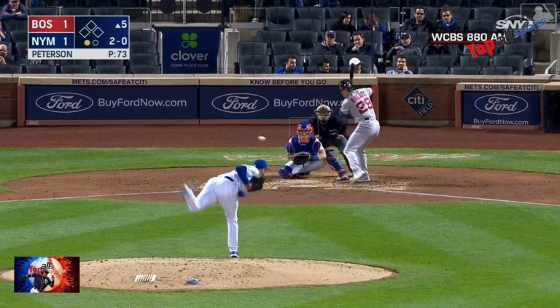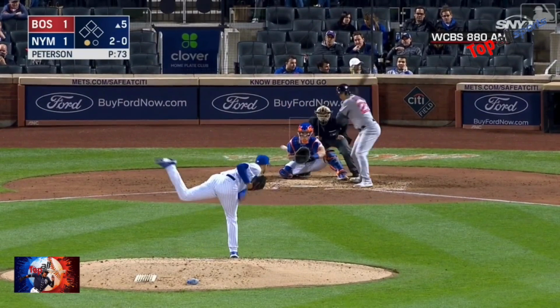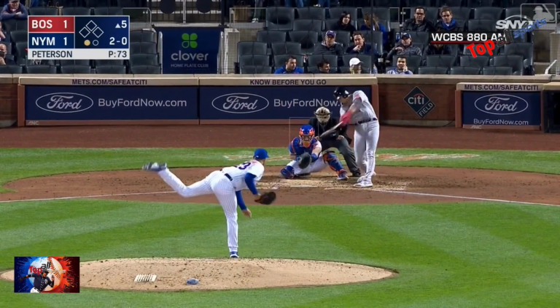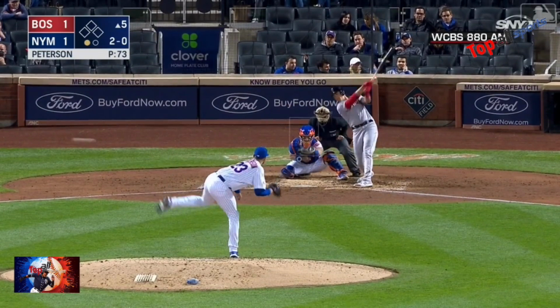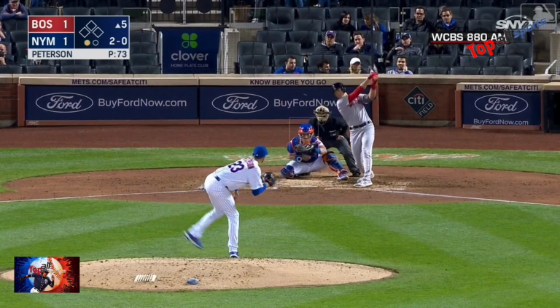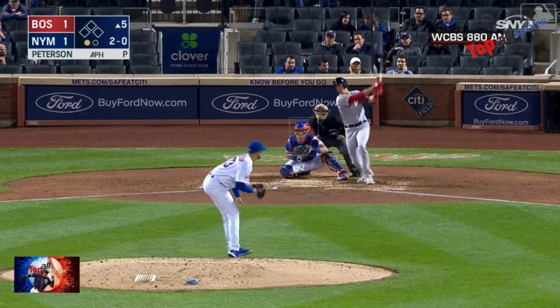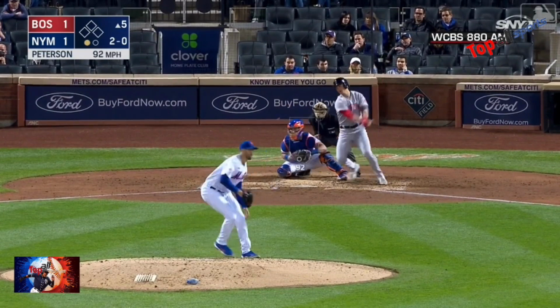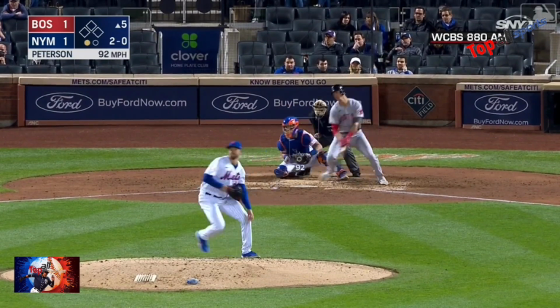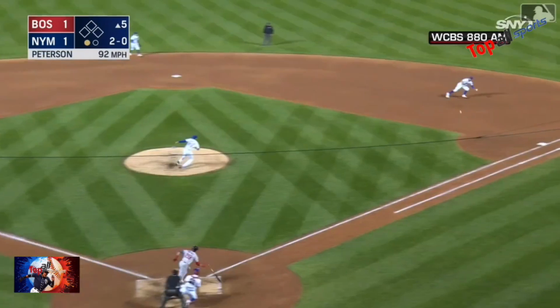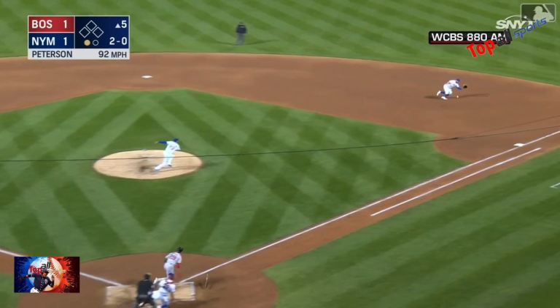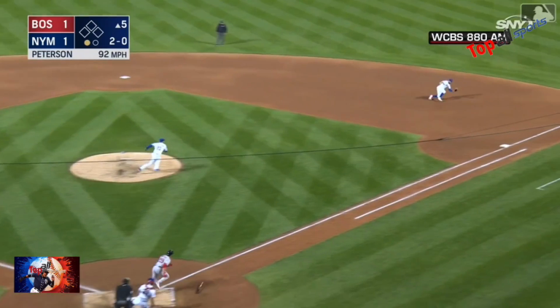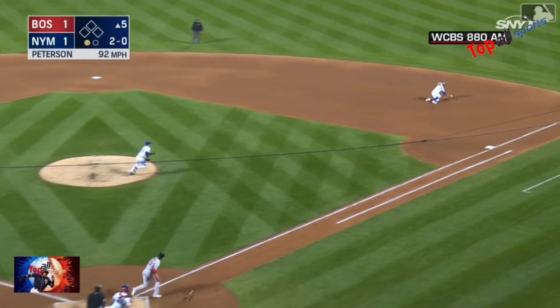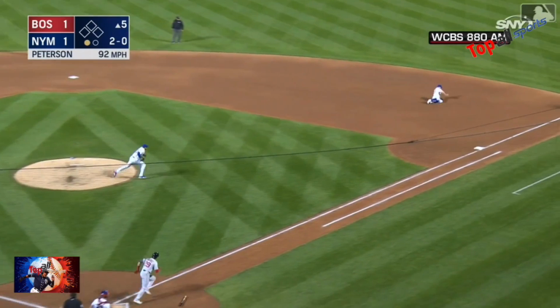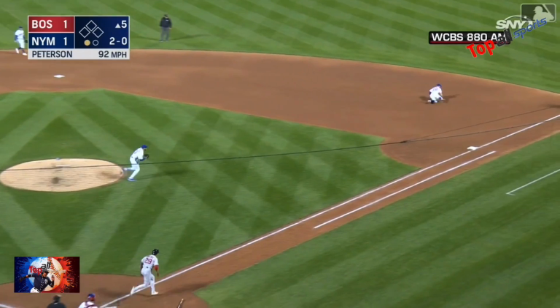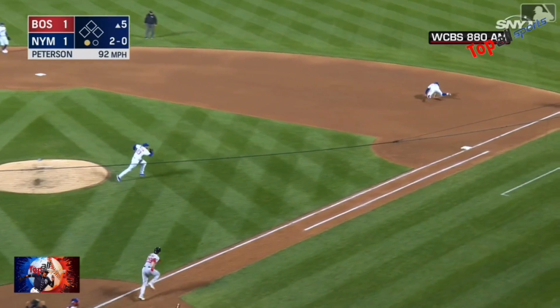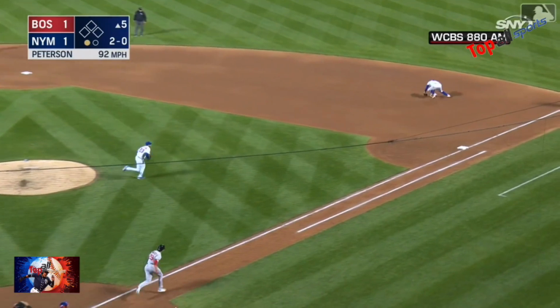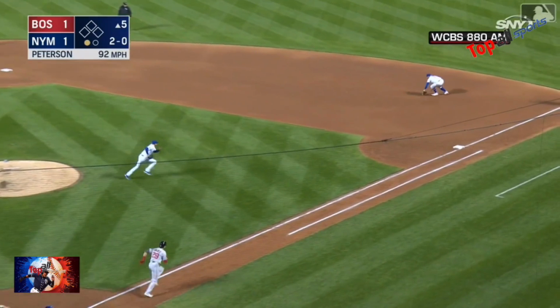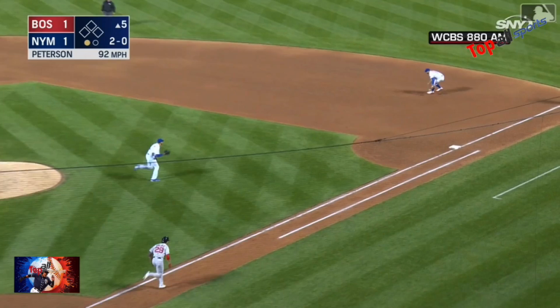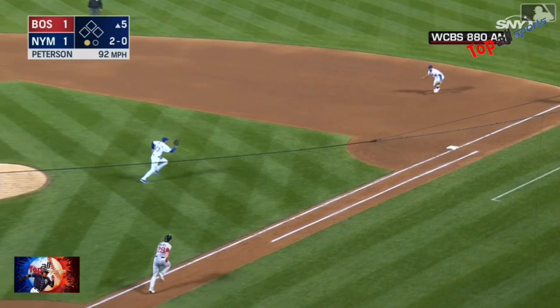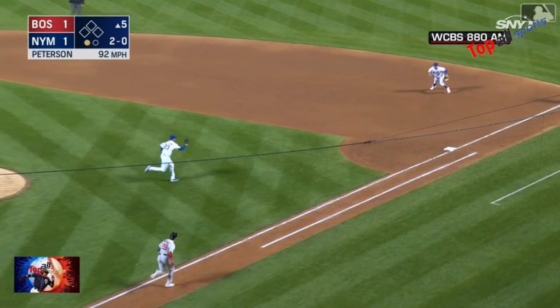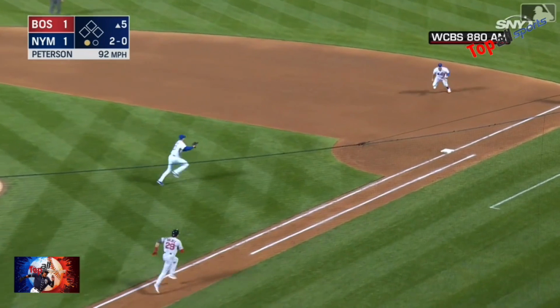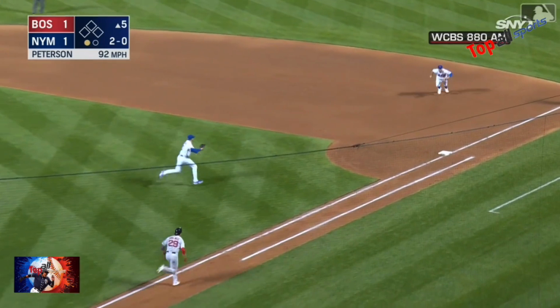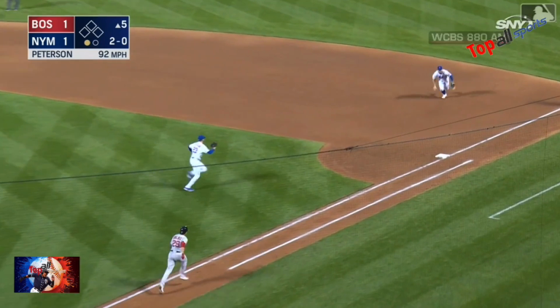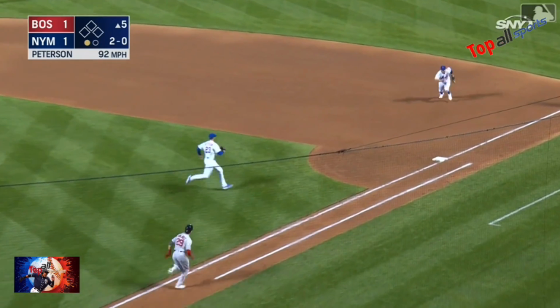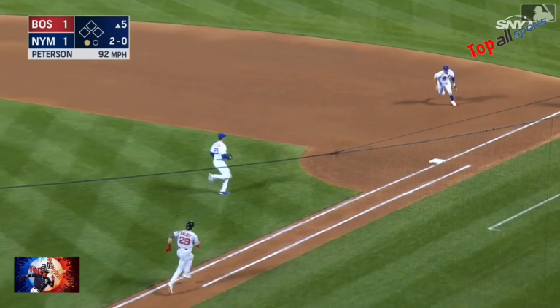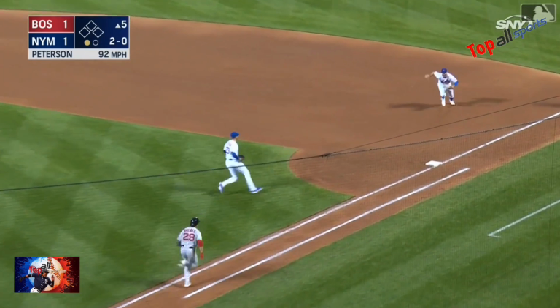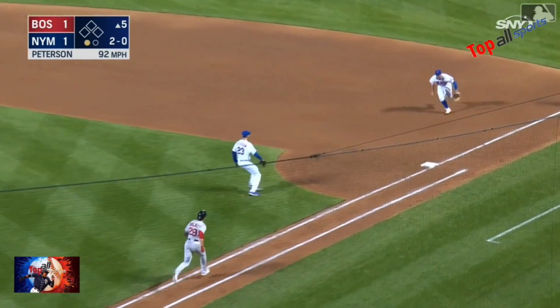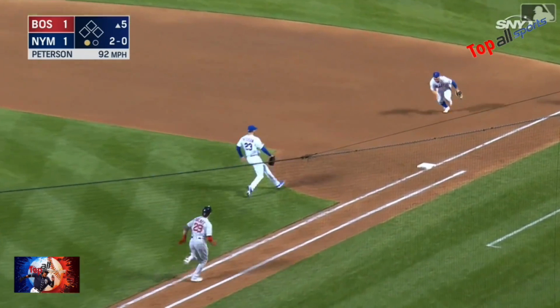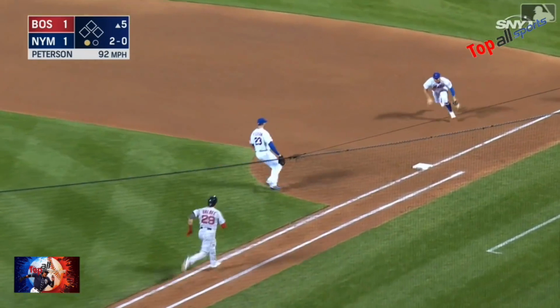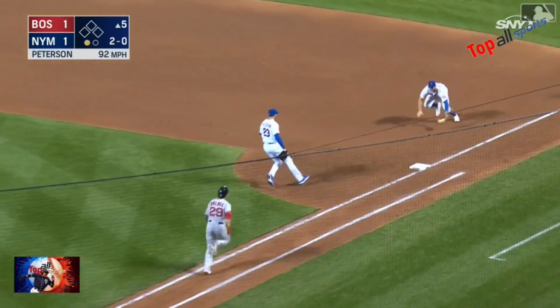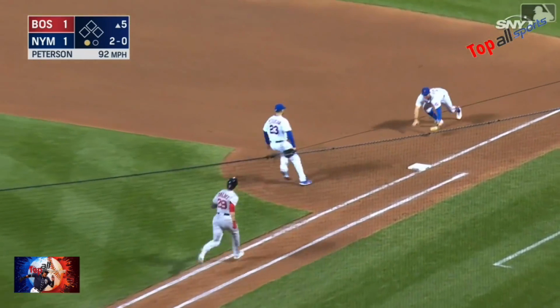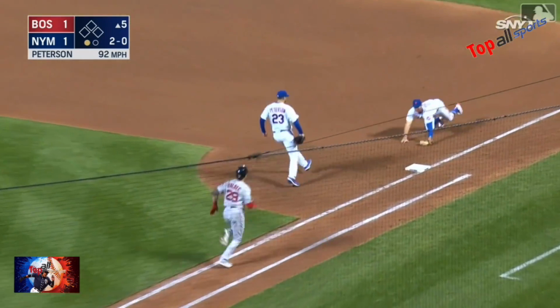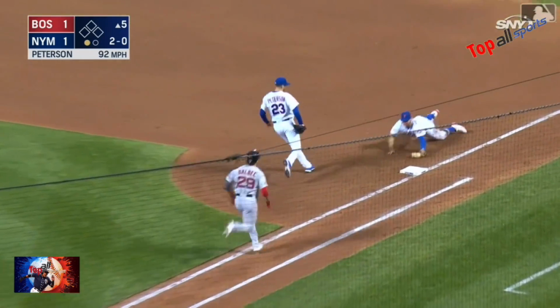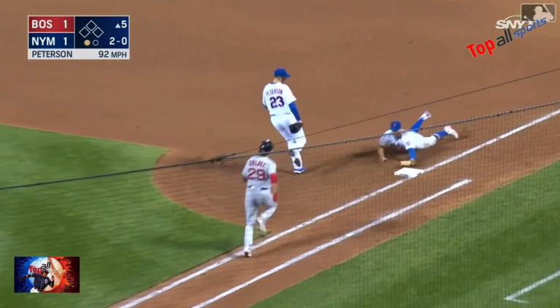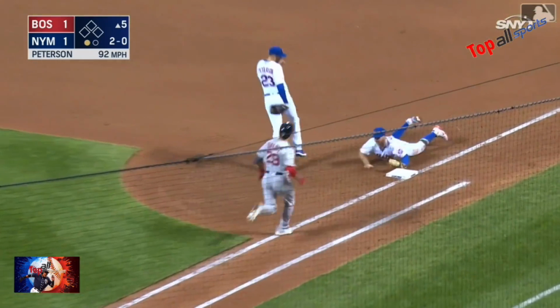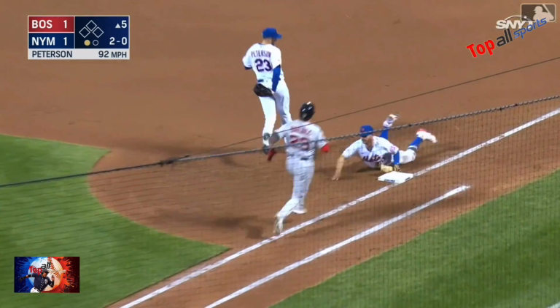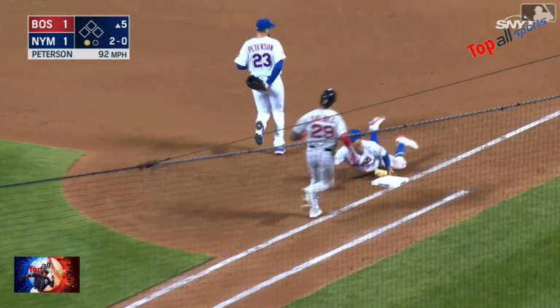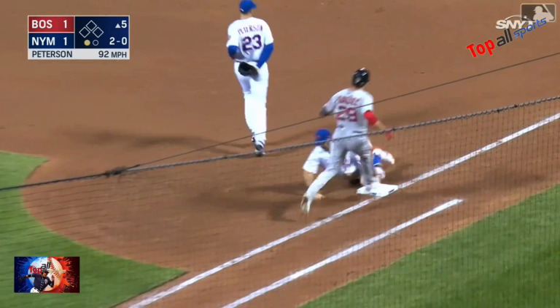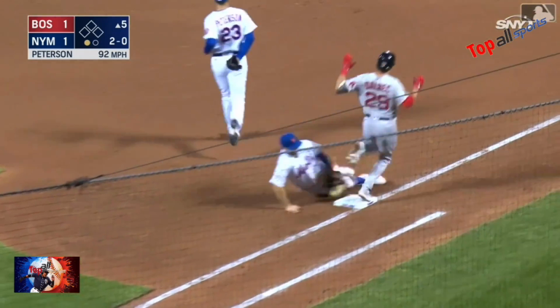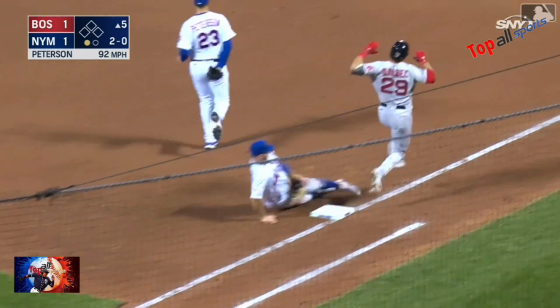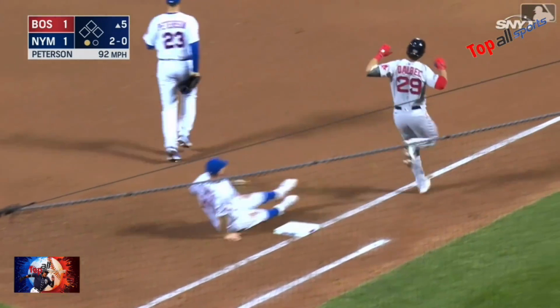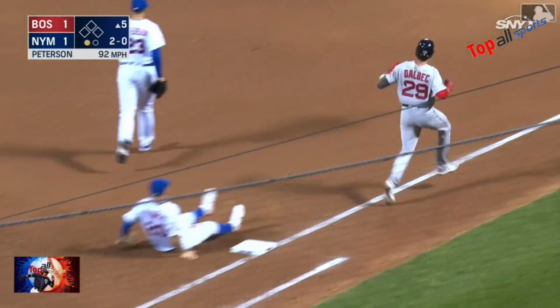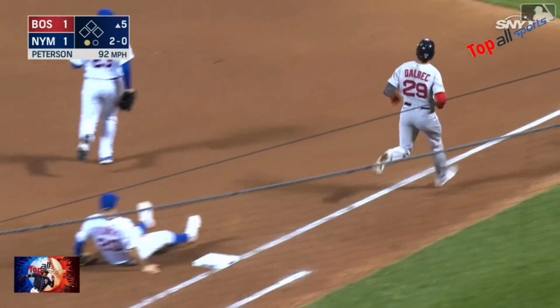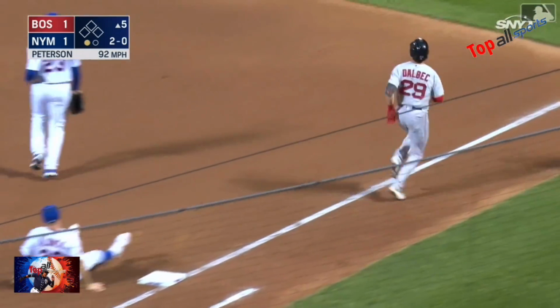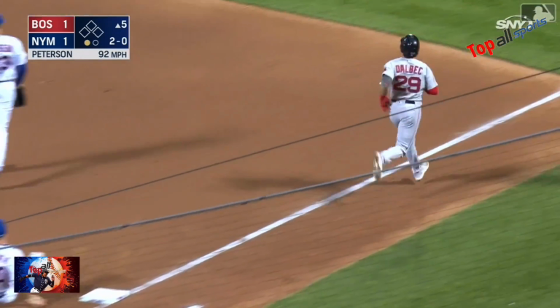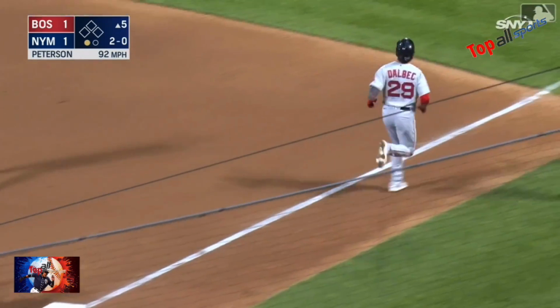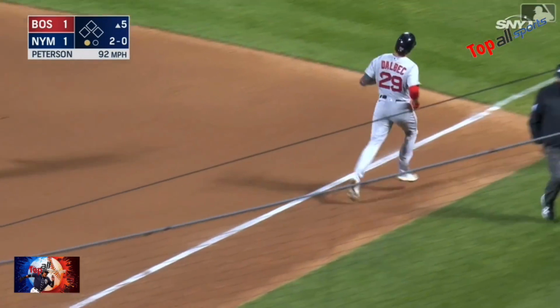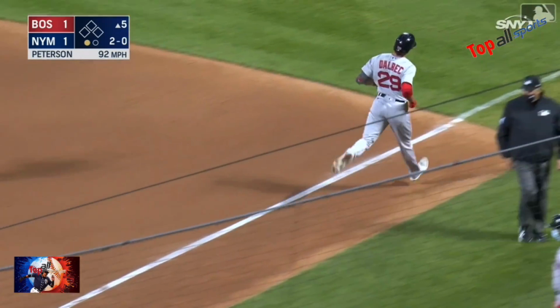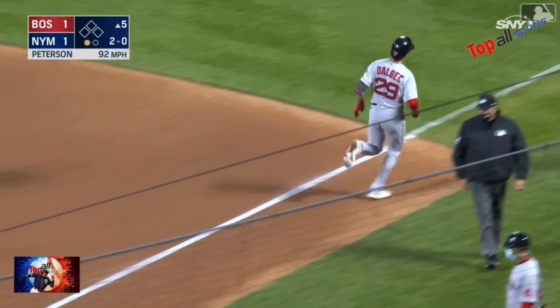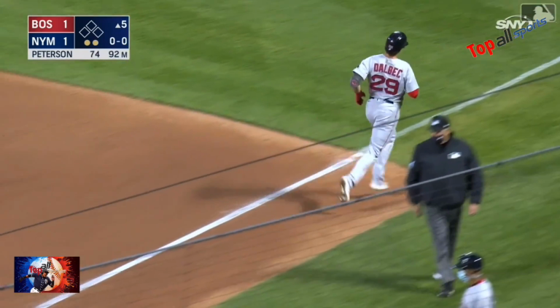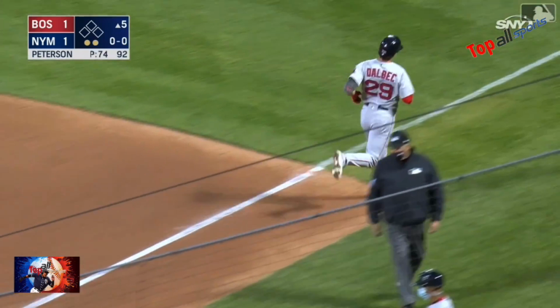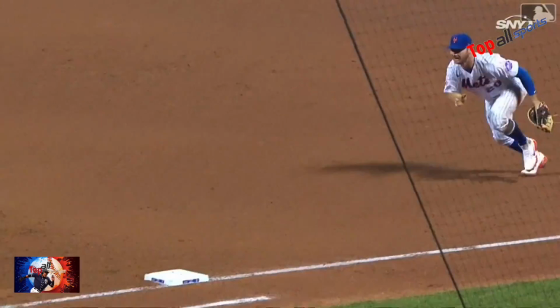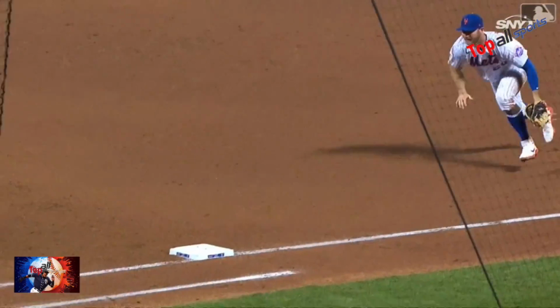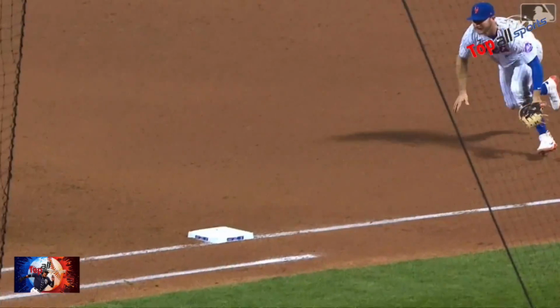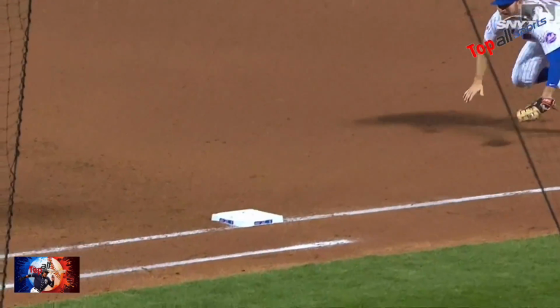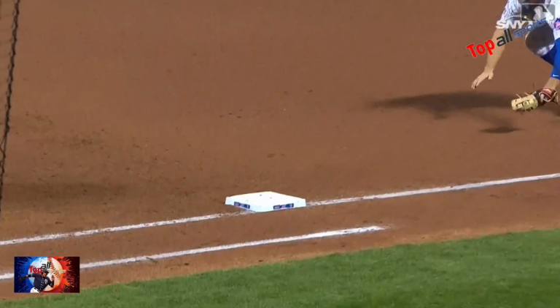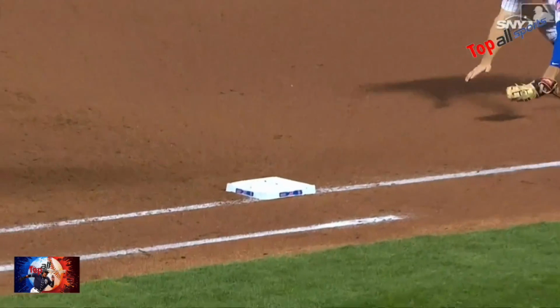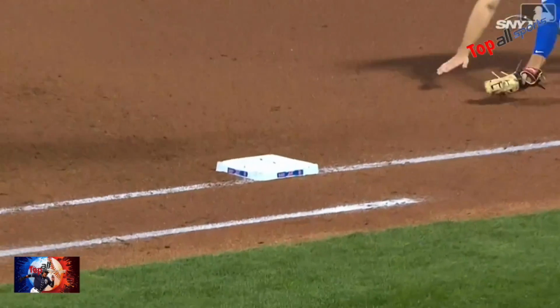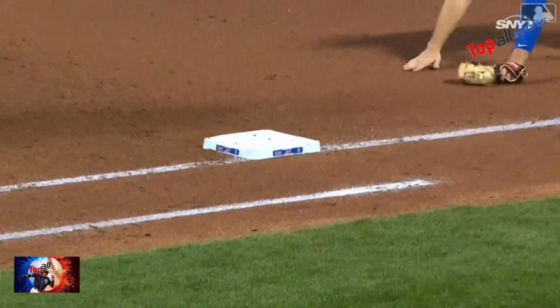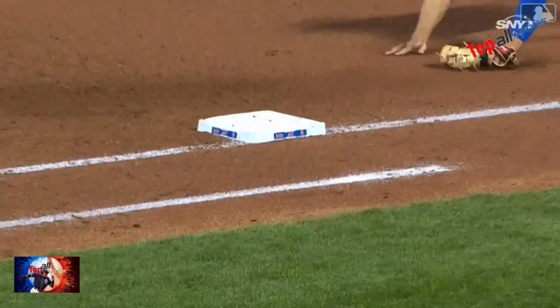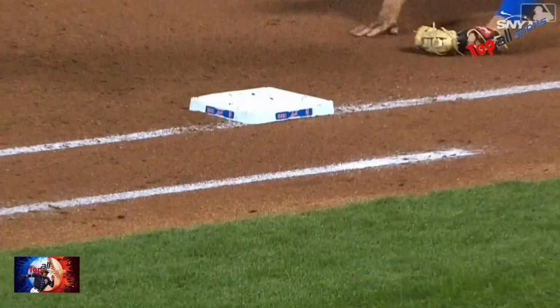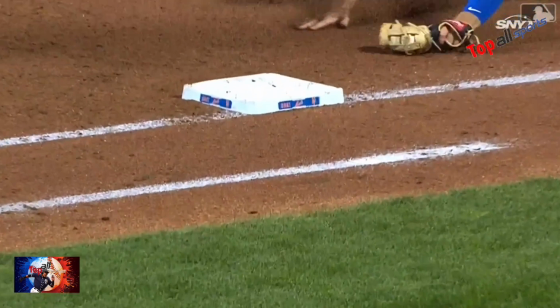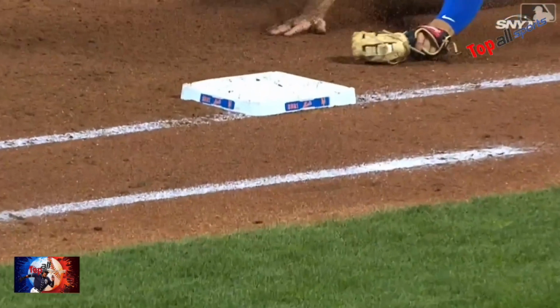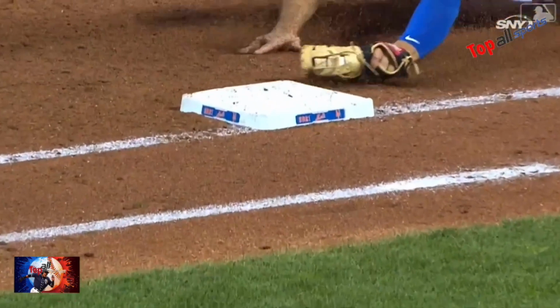The 2-0 broken bat — one hopper towards first. Diving stop, Alonso! Sprints to the bag, dives for it, and gets there in time, touching it with his glove.